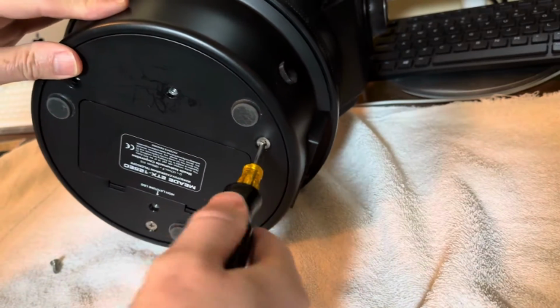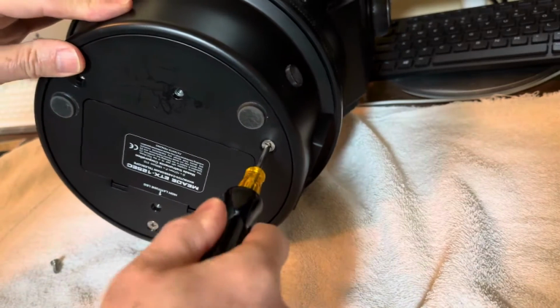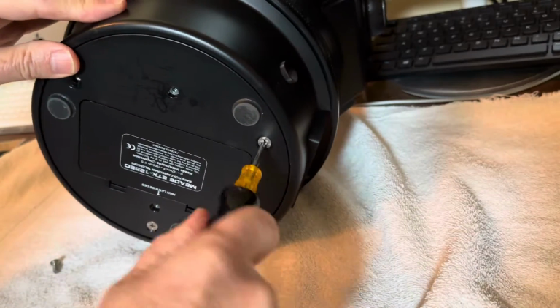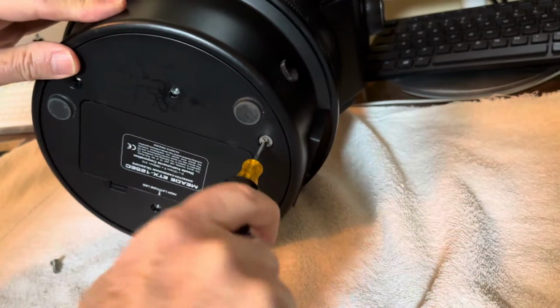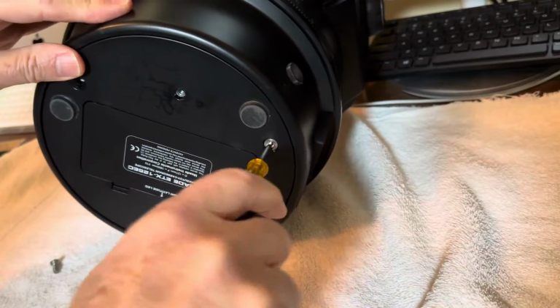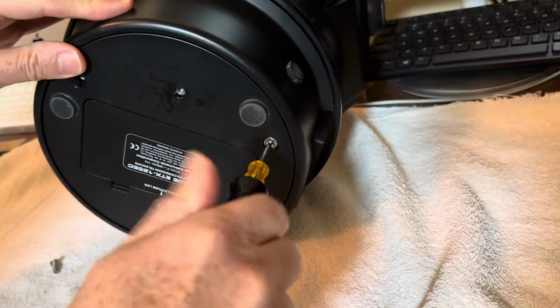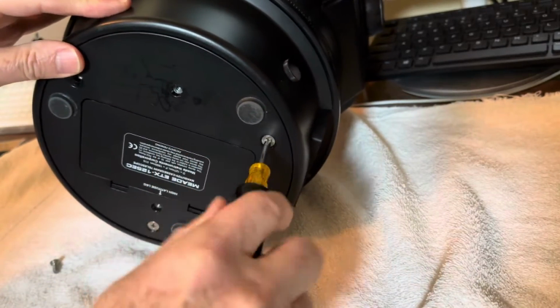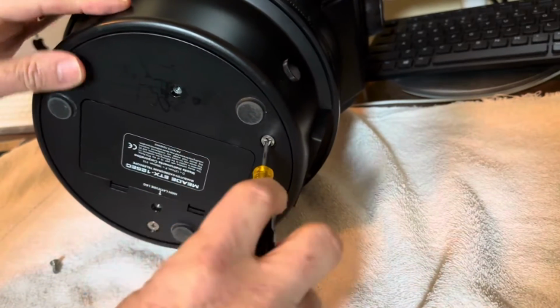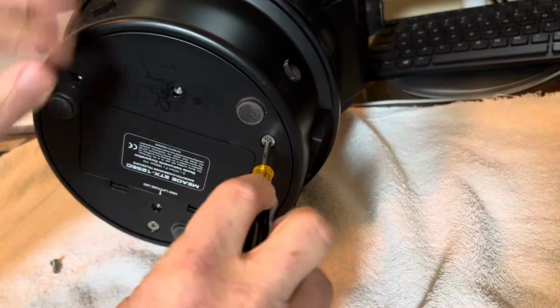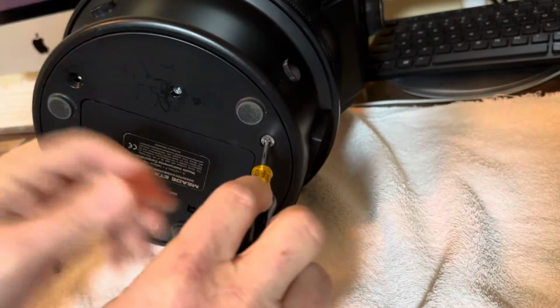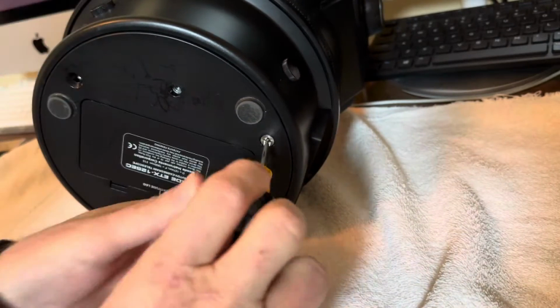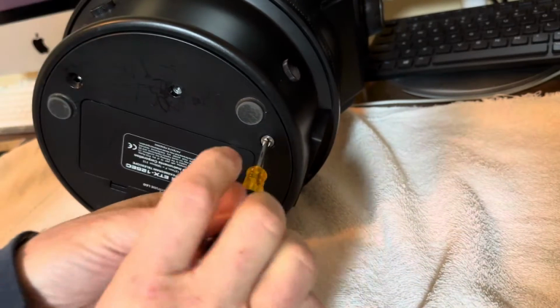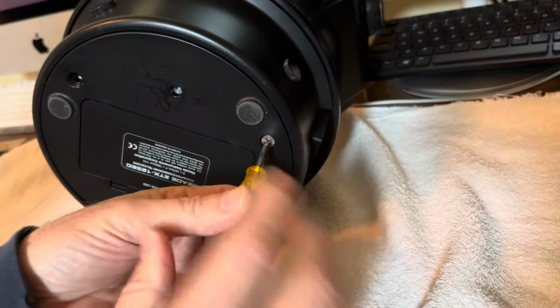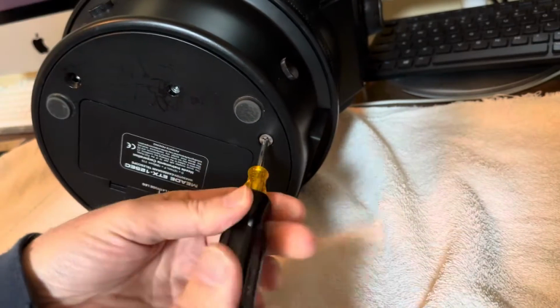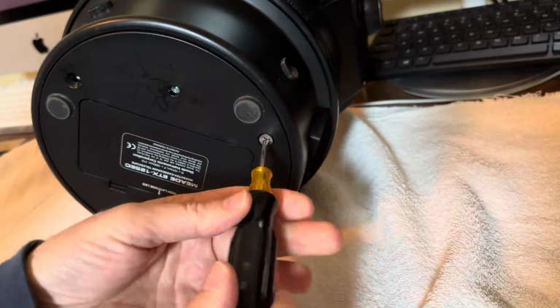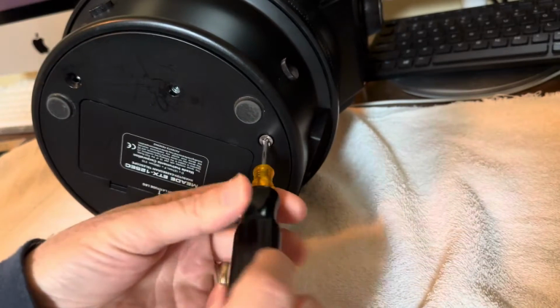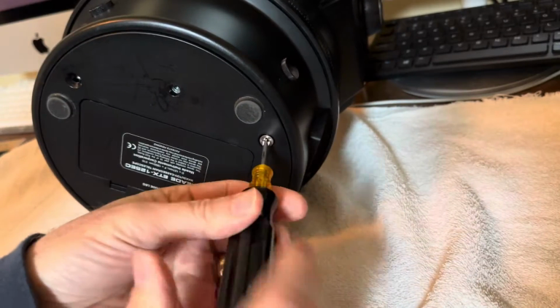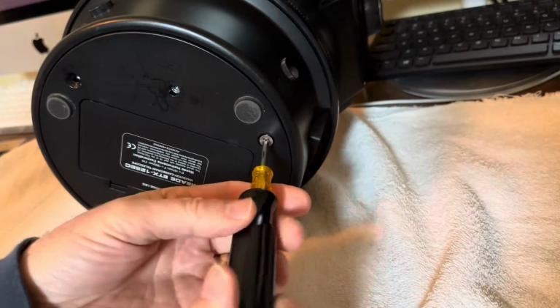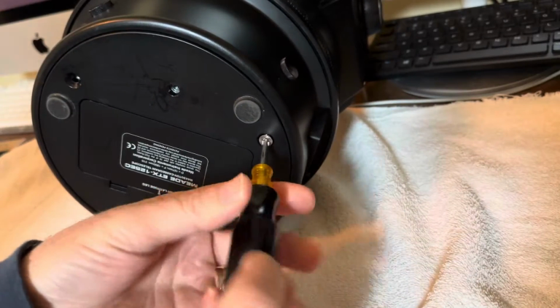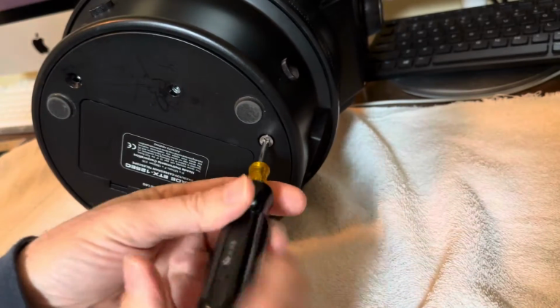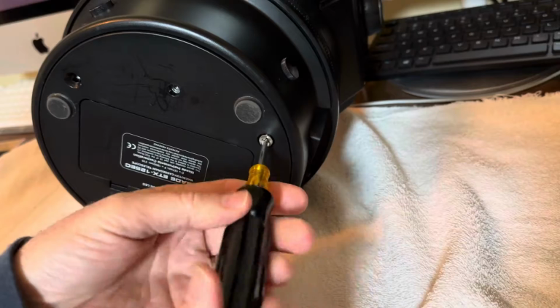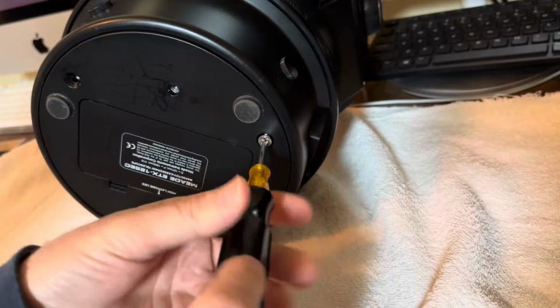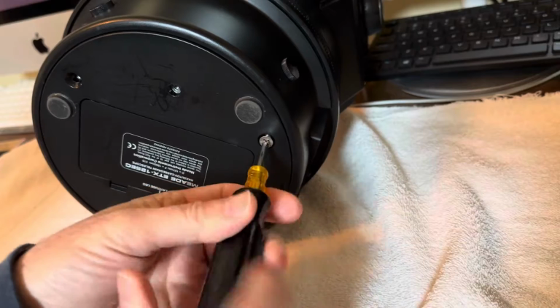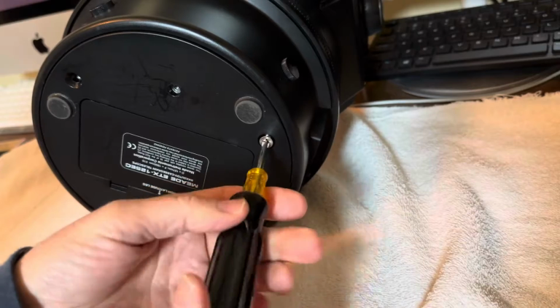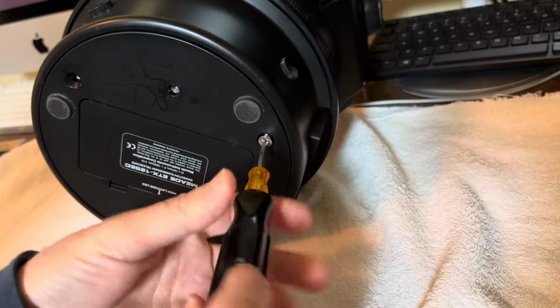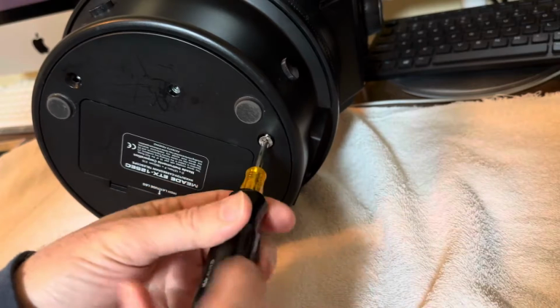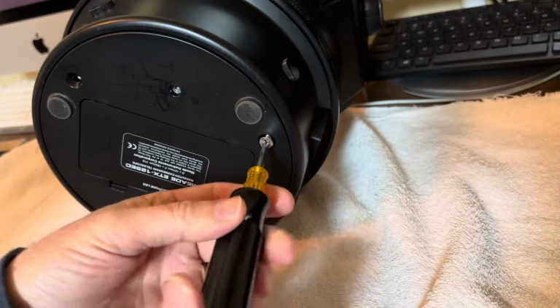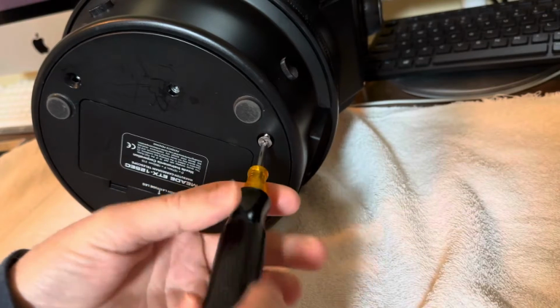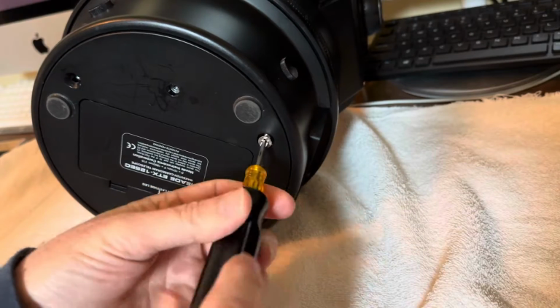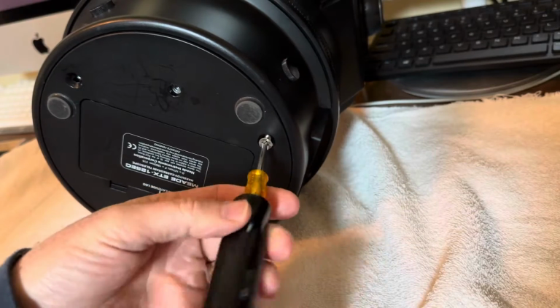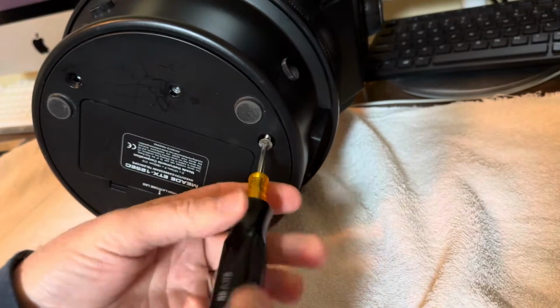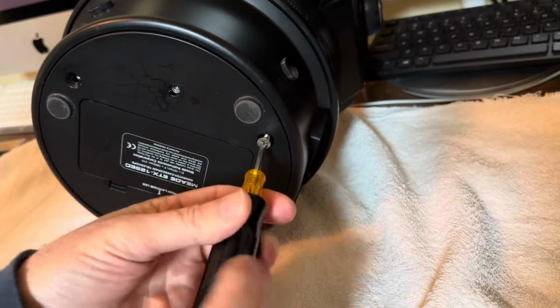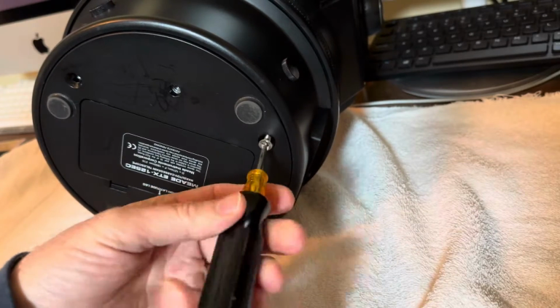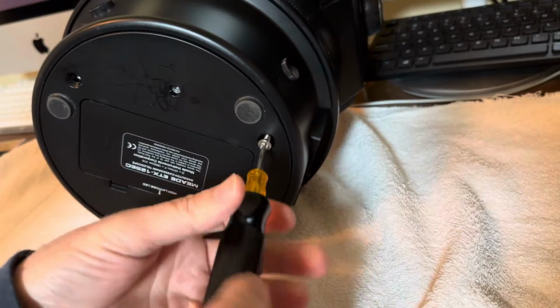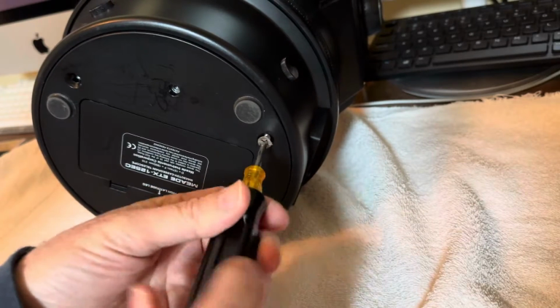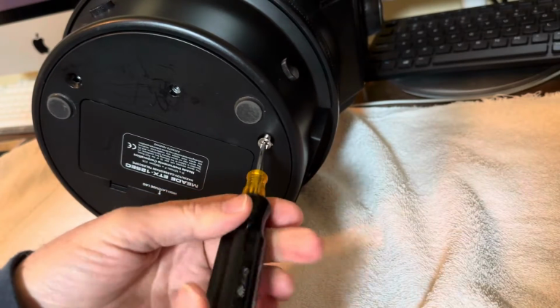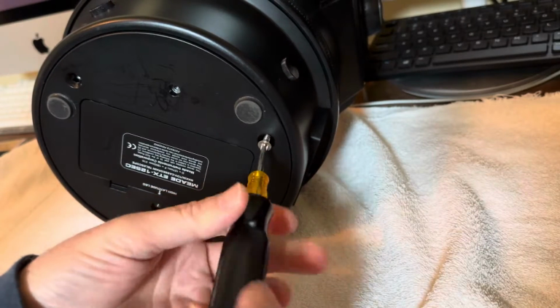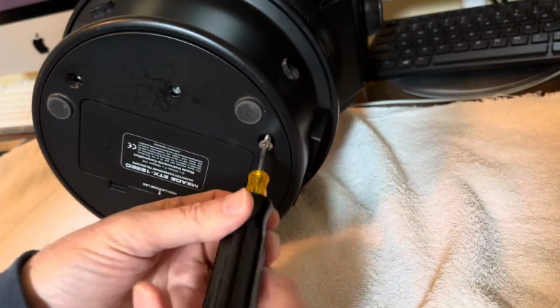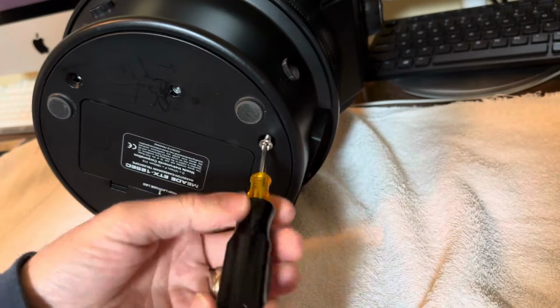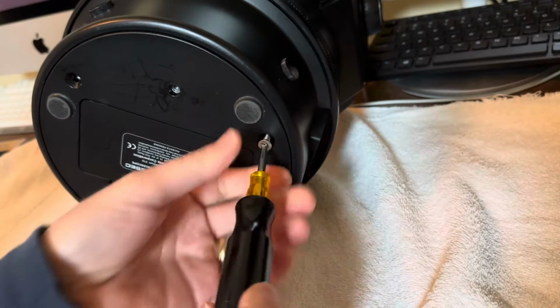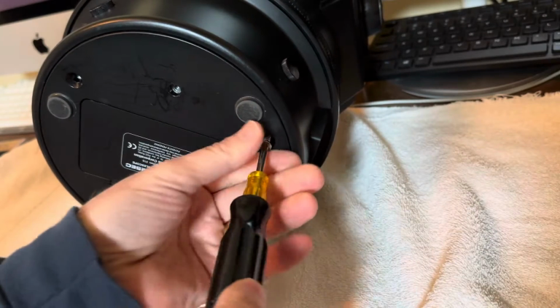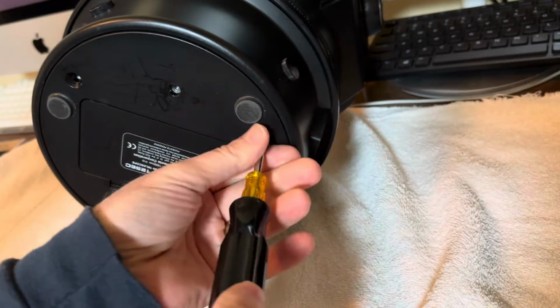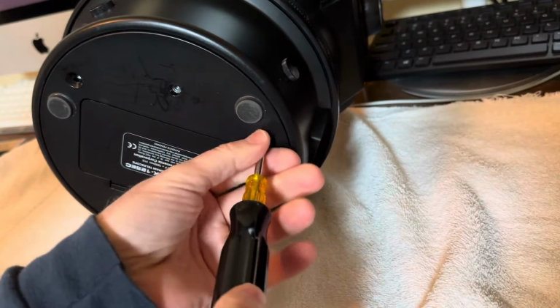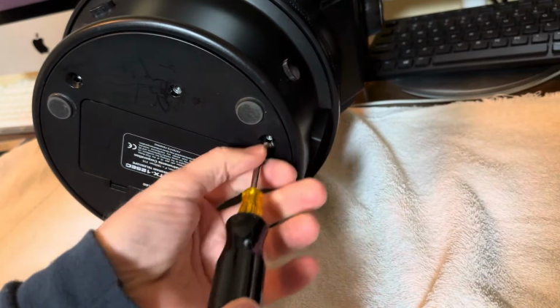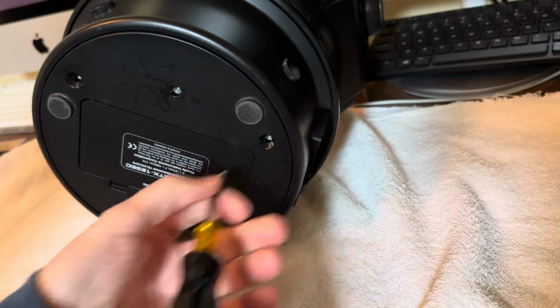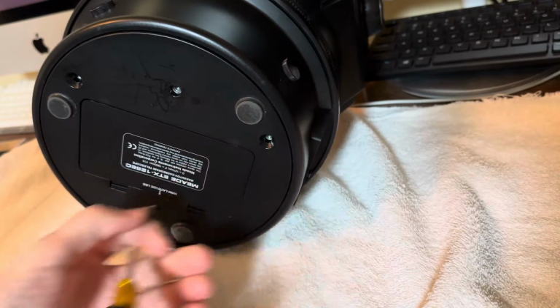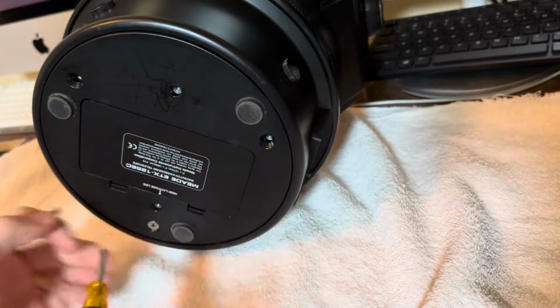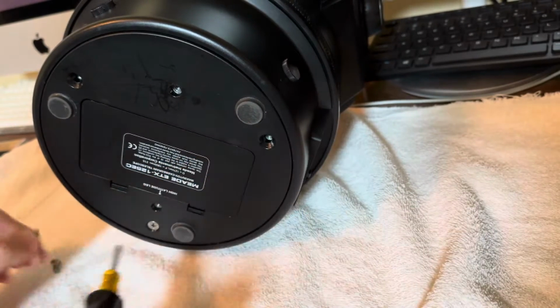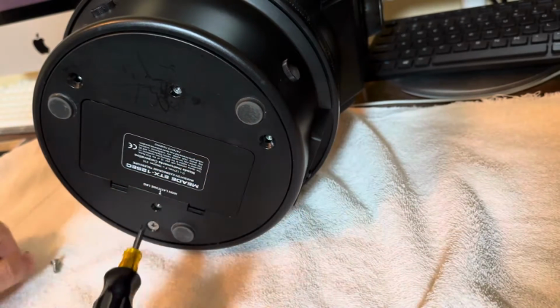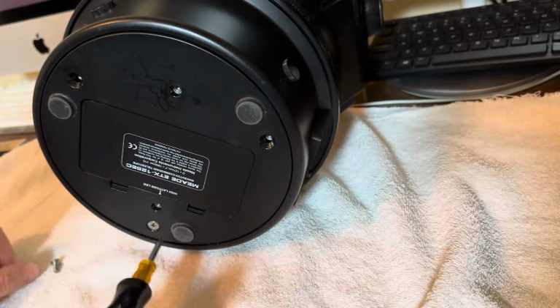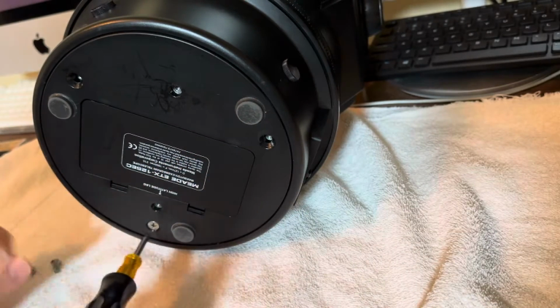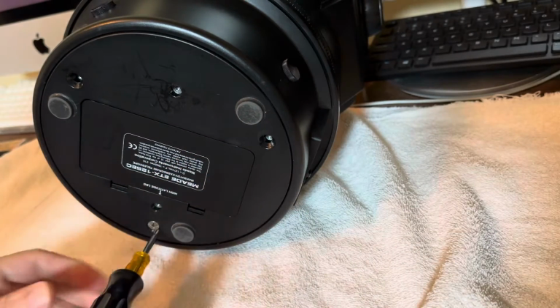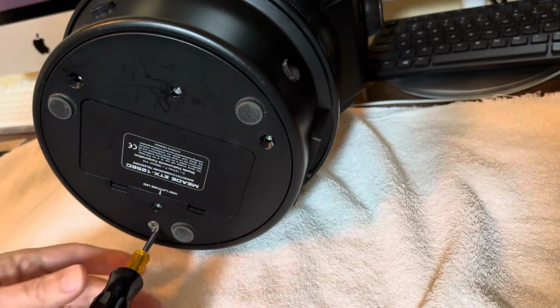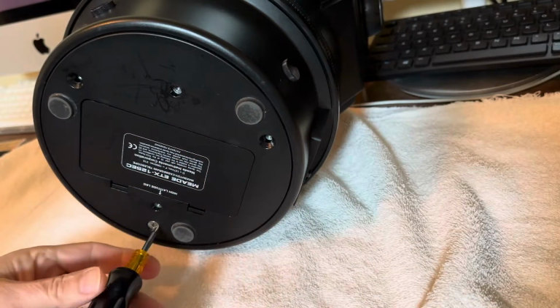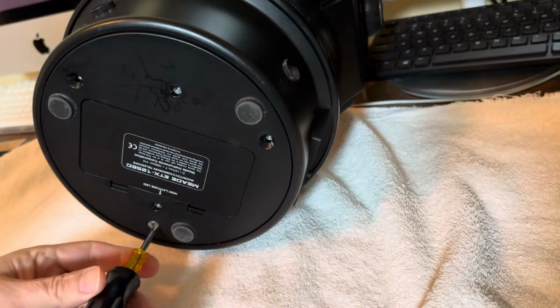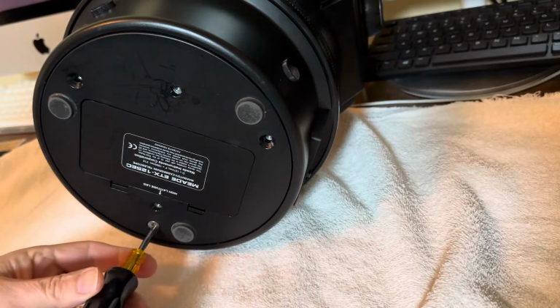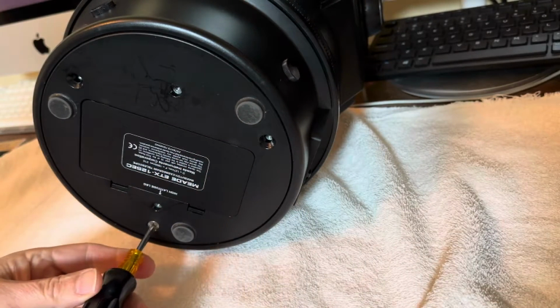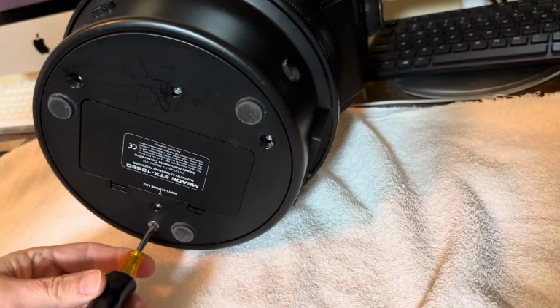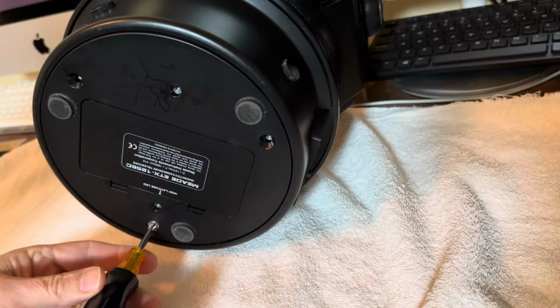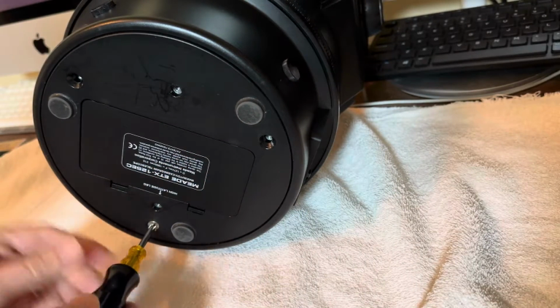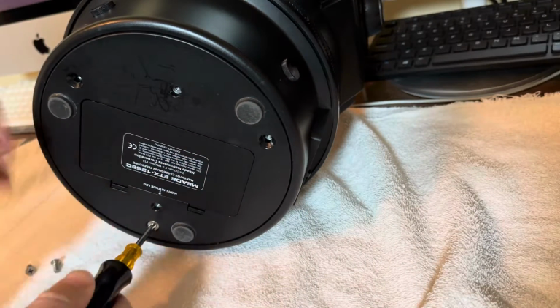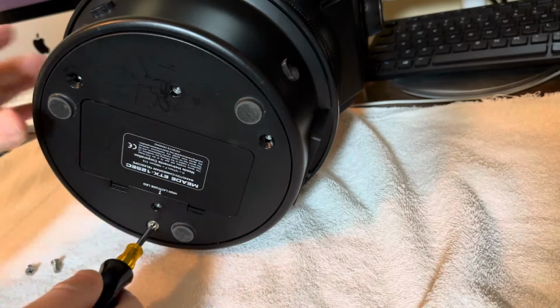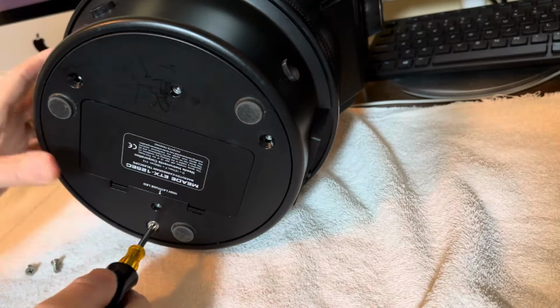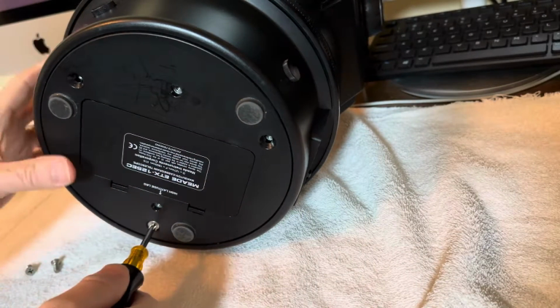Just remove these screws. They're usually Phillips head screws, though I have seen some where they might be like an Allen wrench.